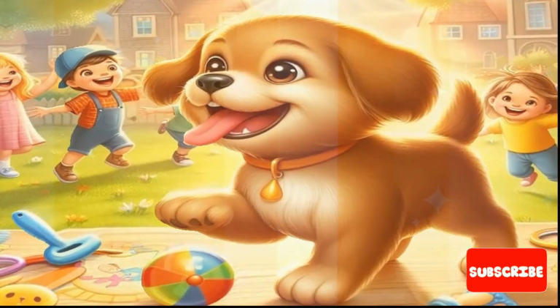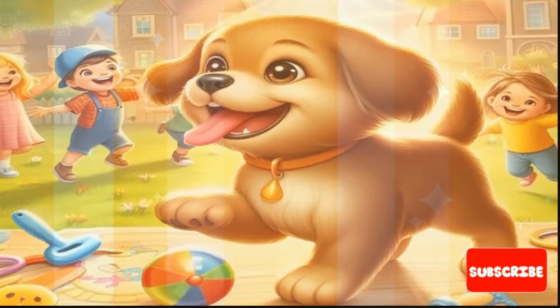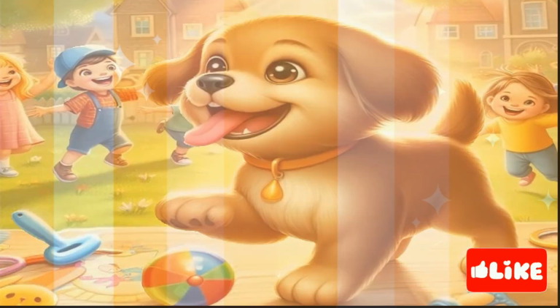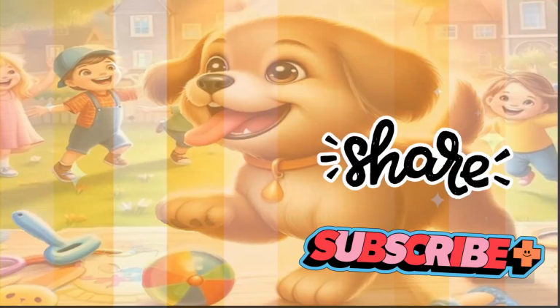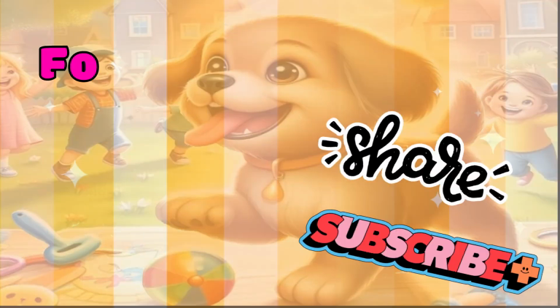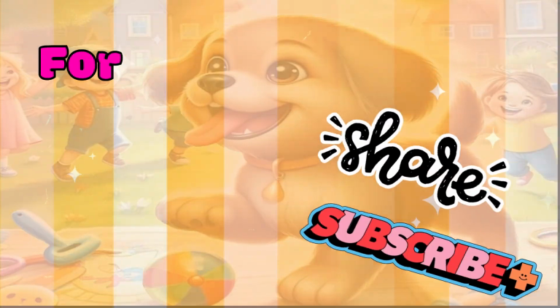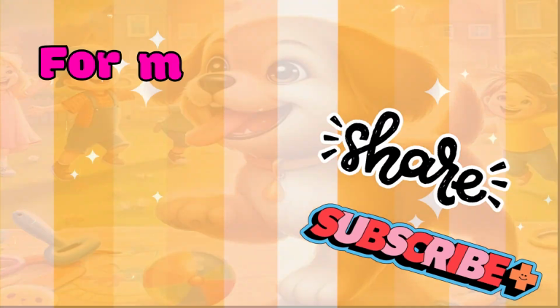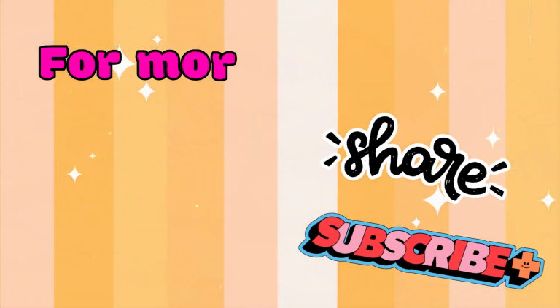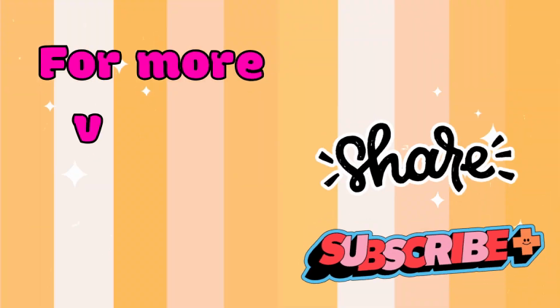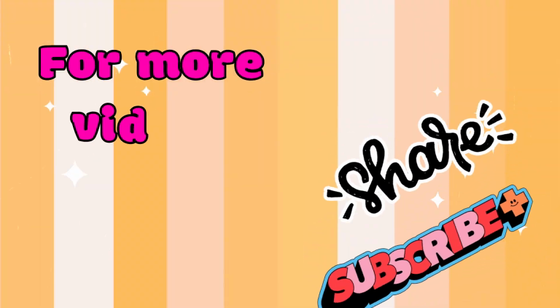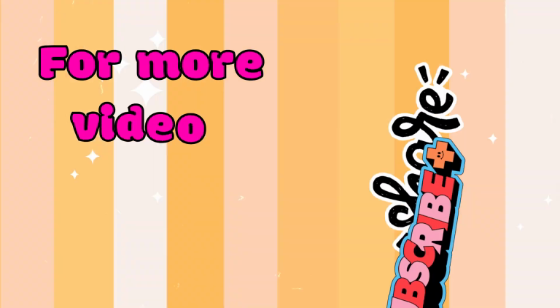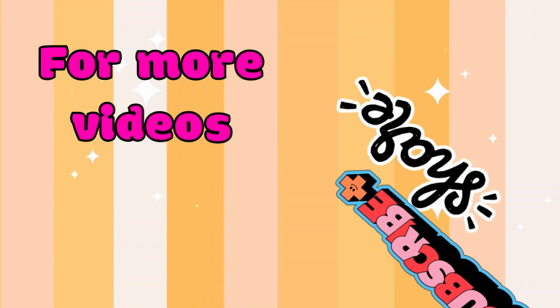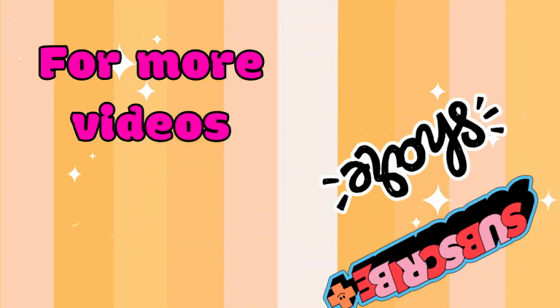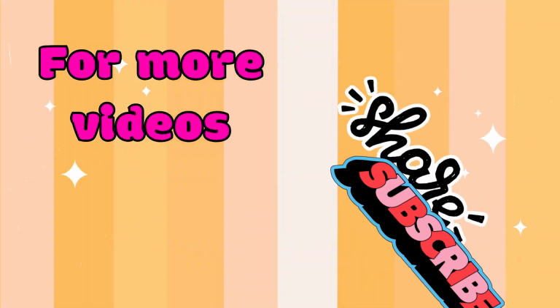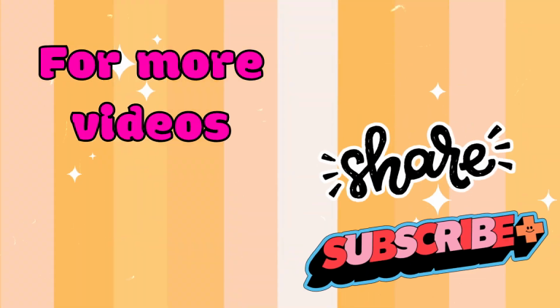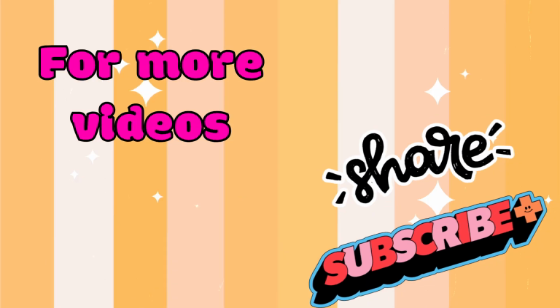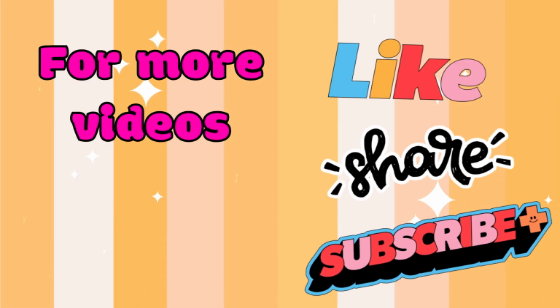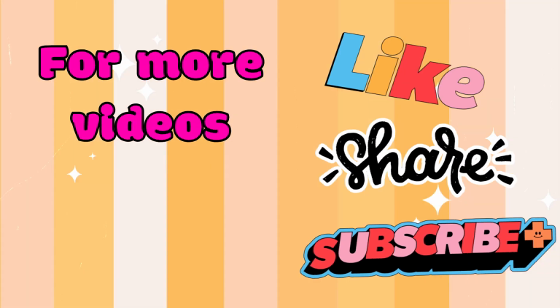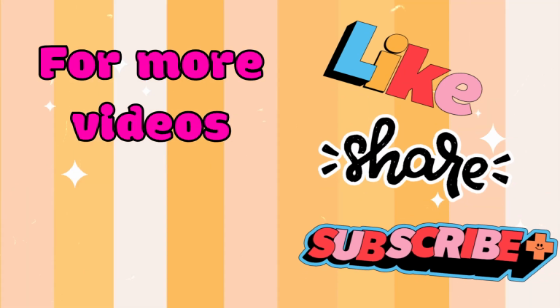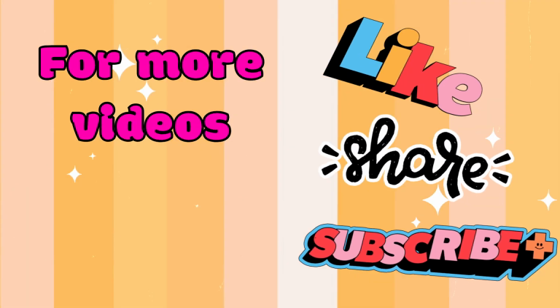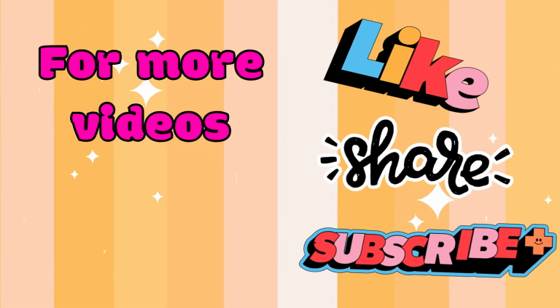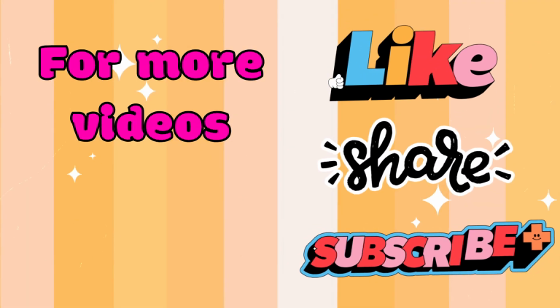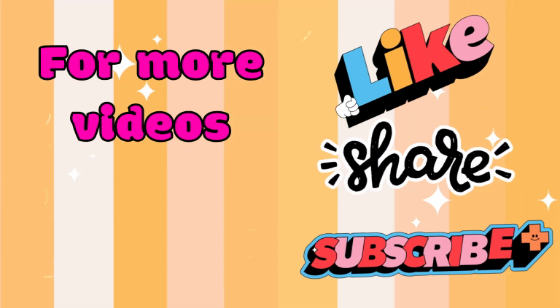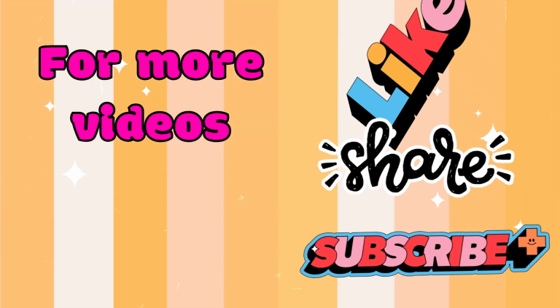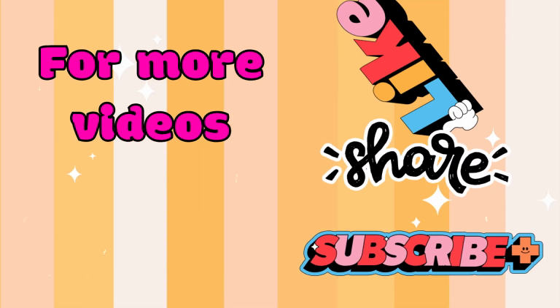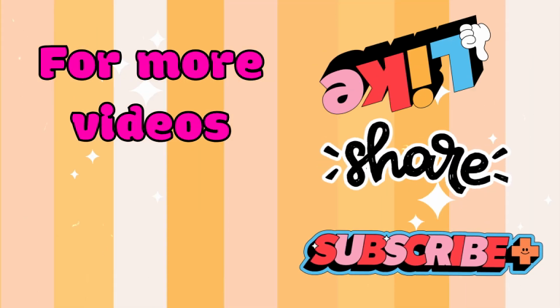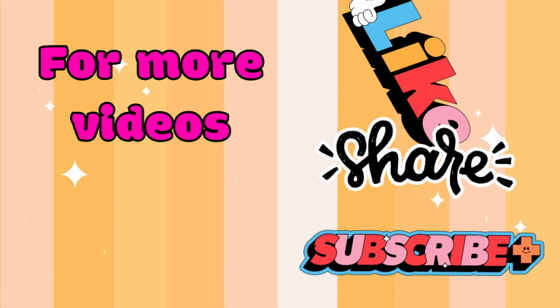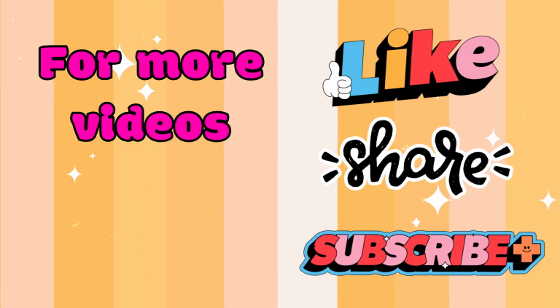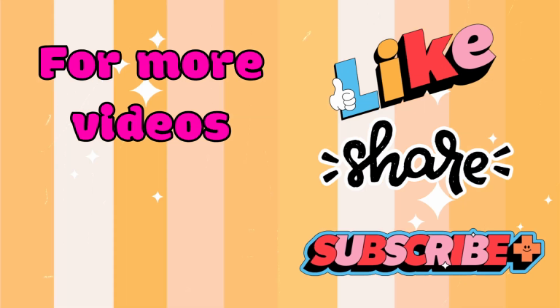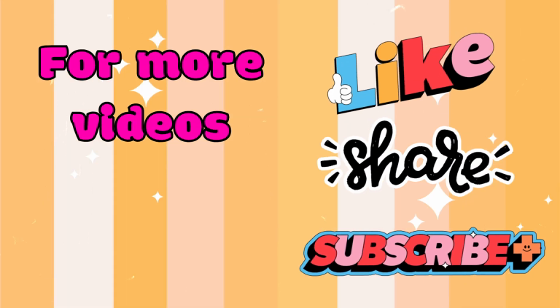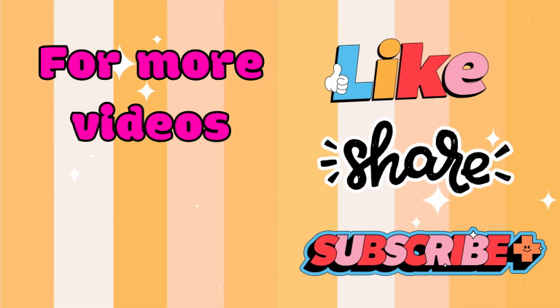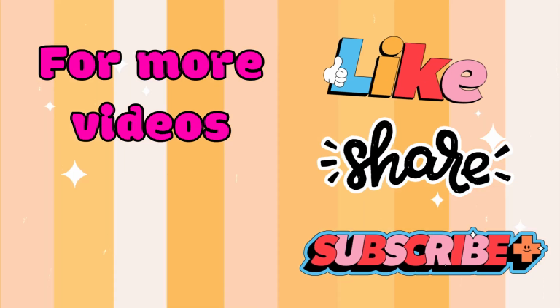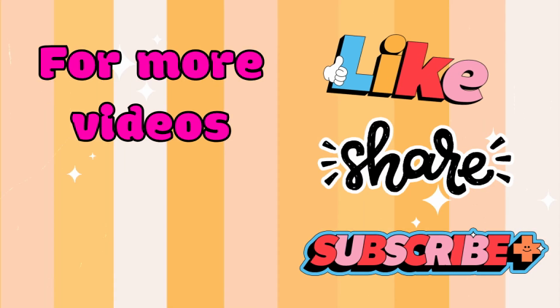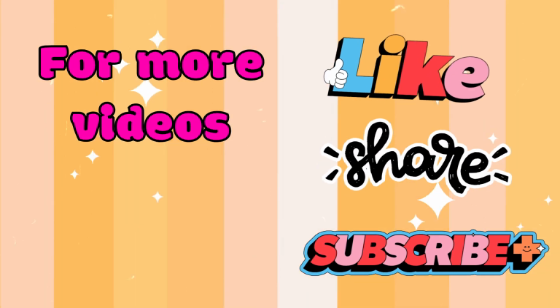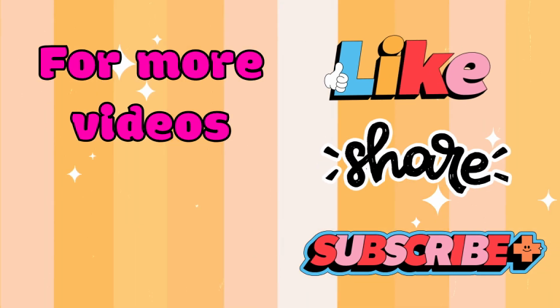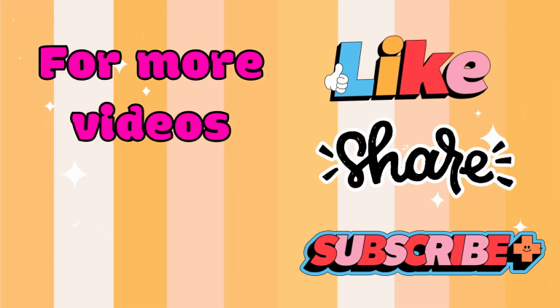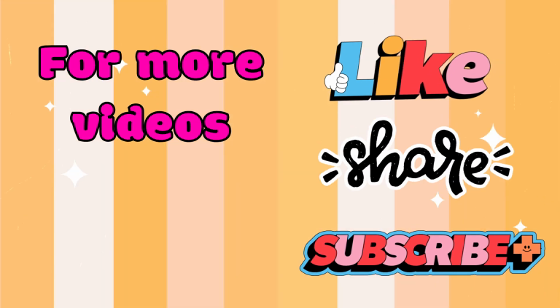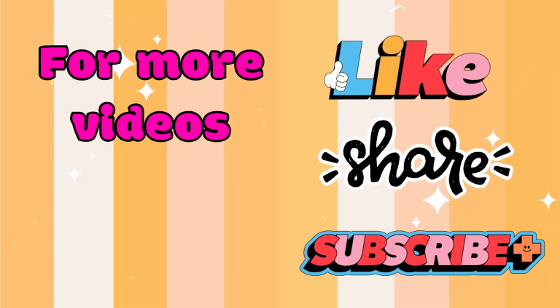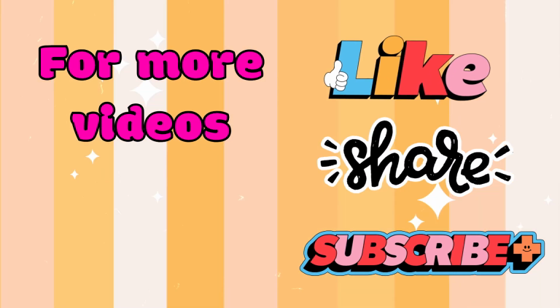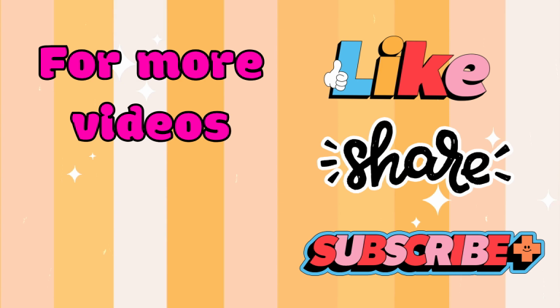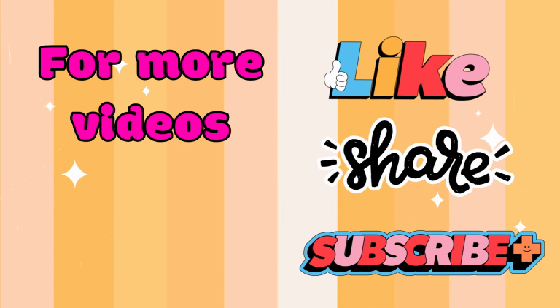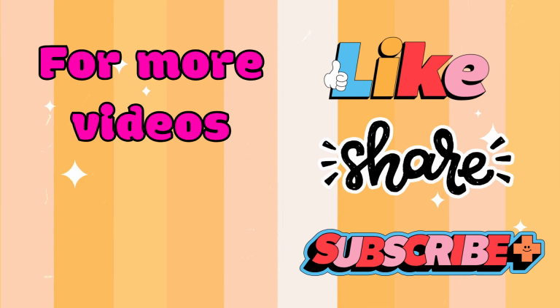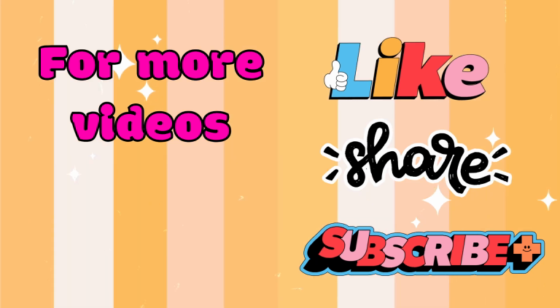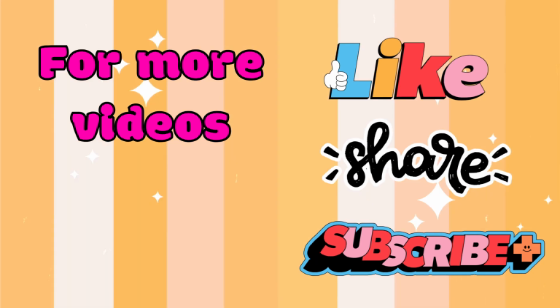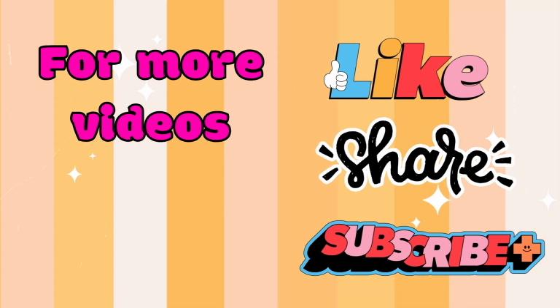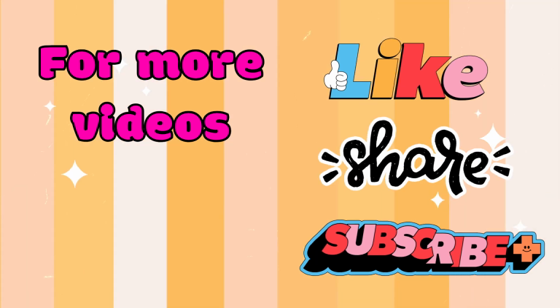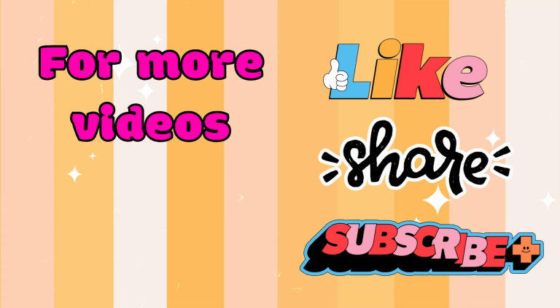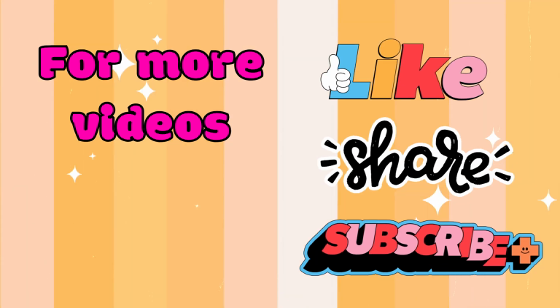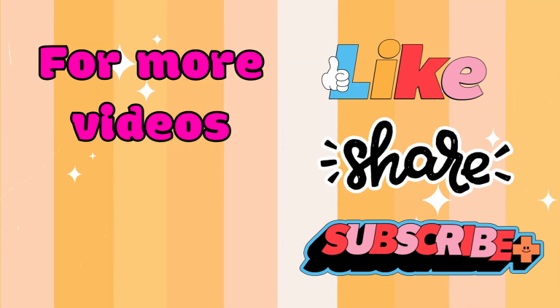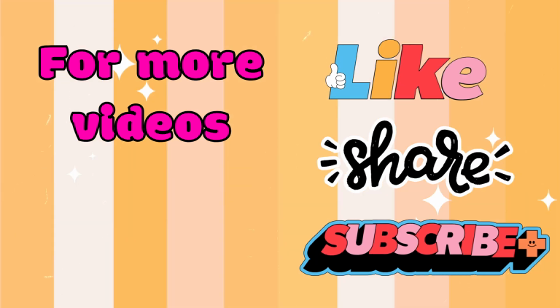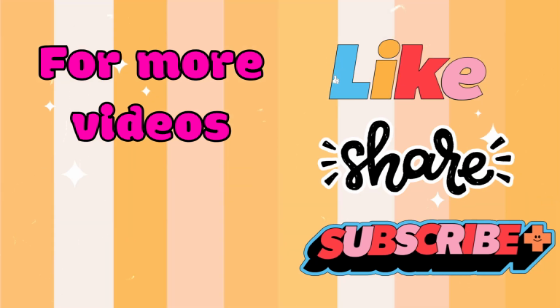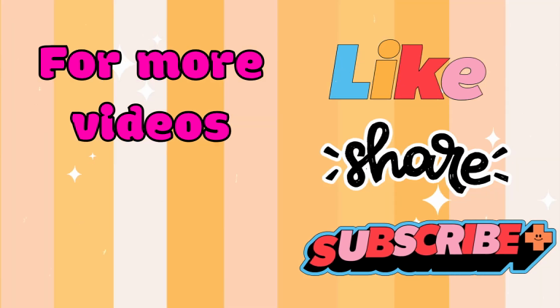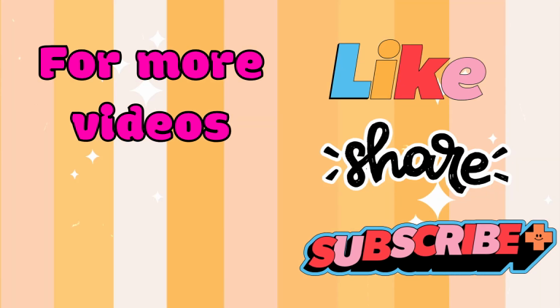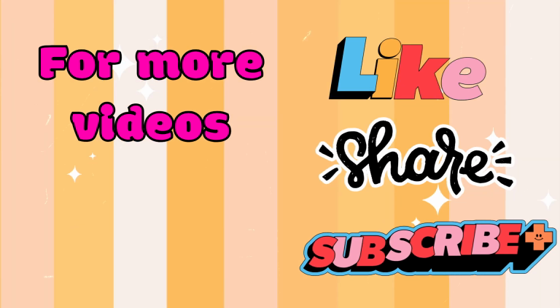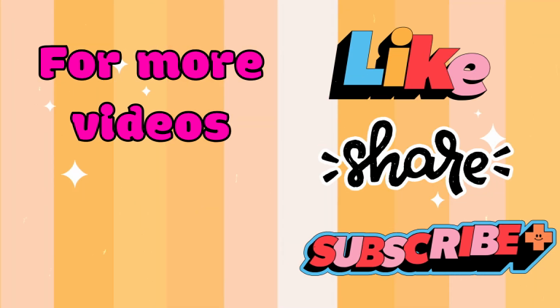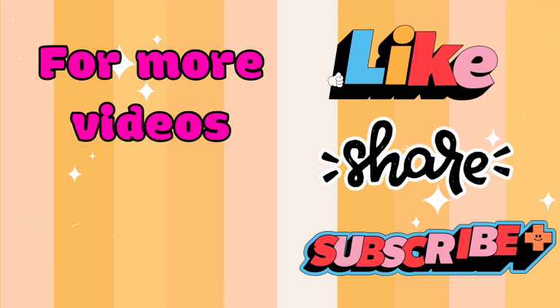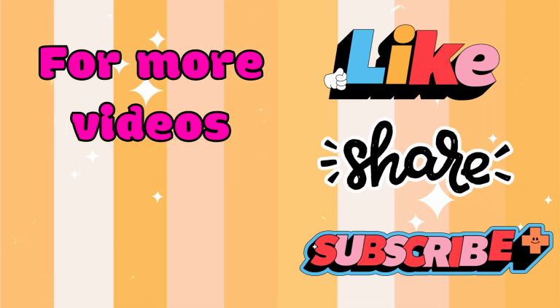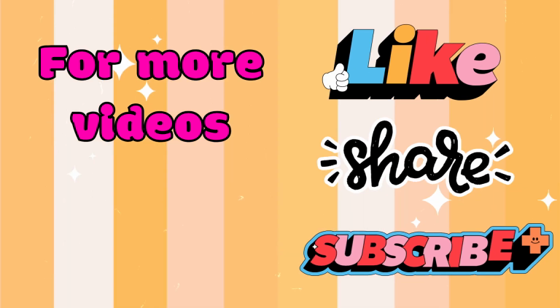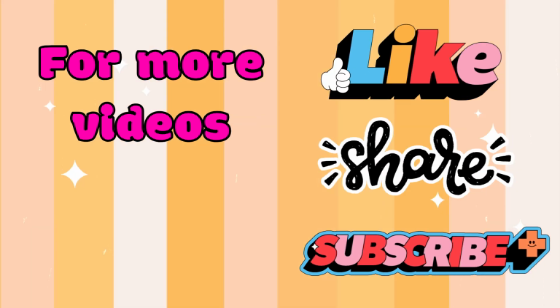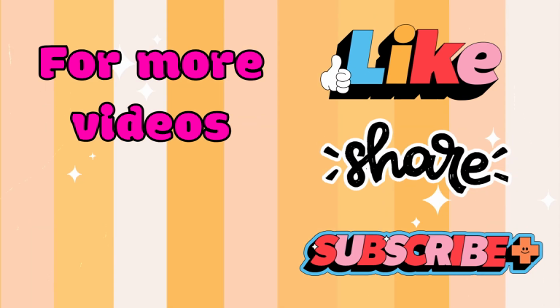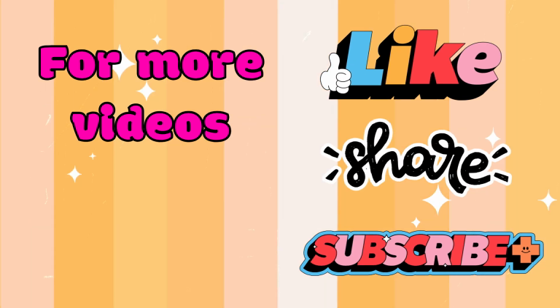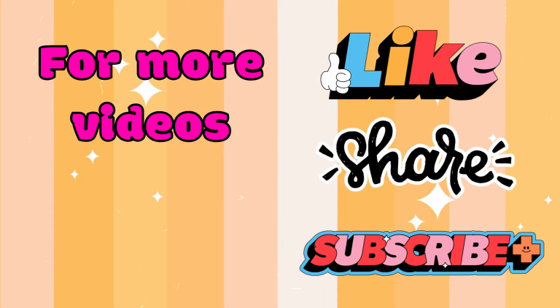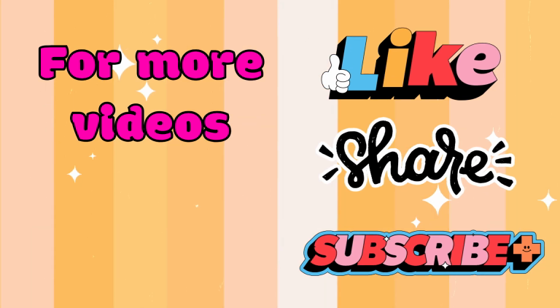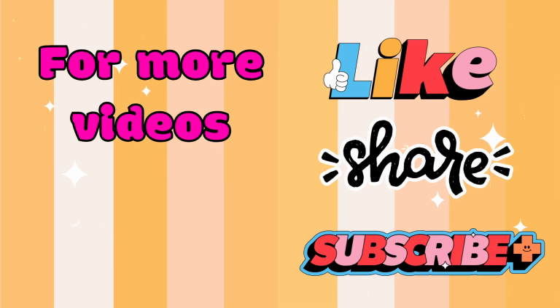Don't forget to like, share, and subscribe to my channel for more such learning videos.